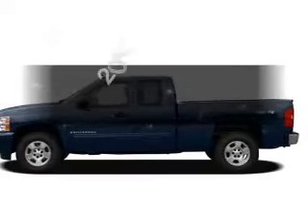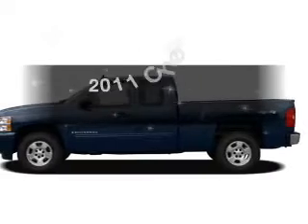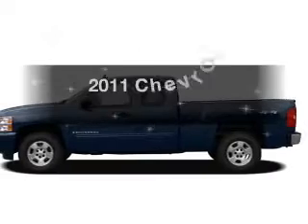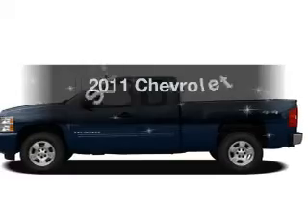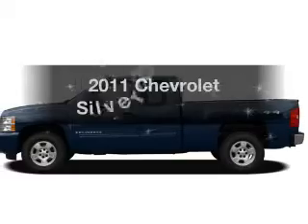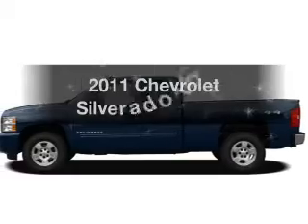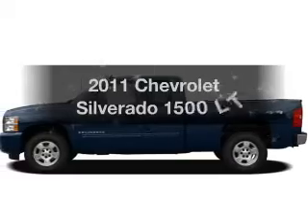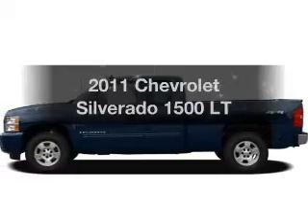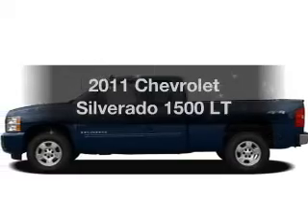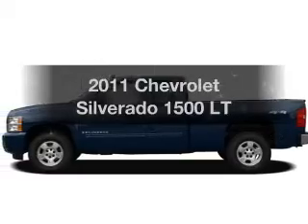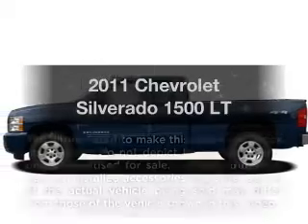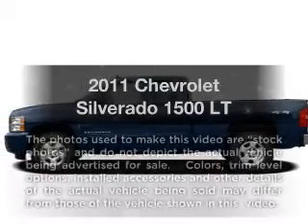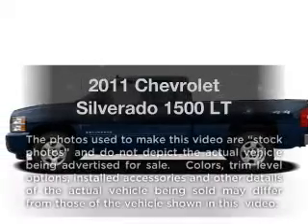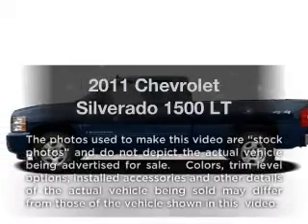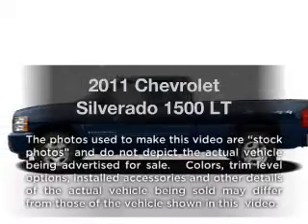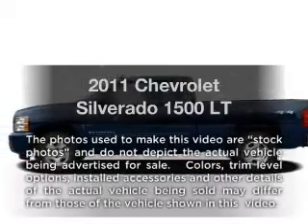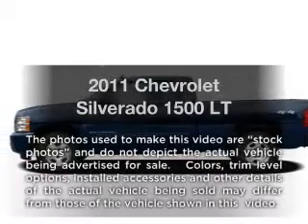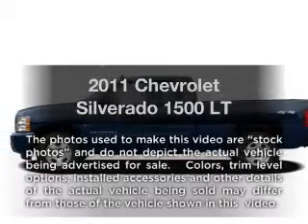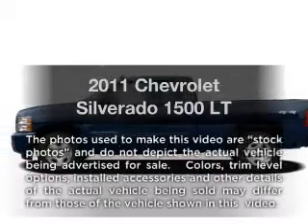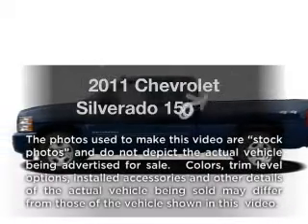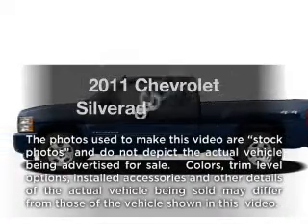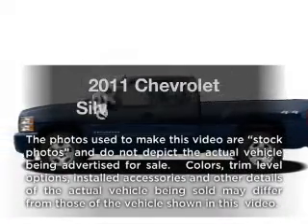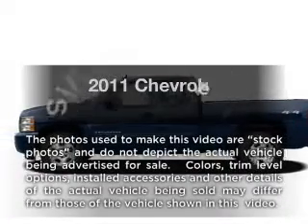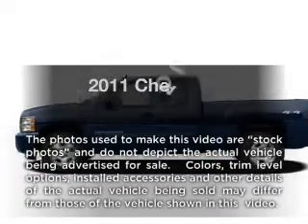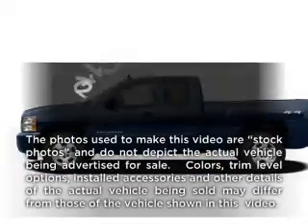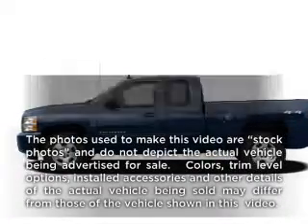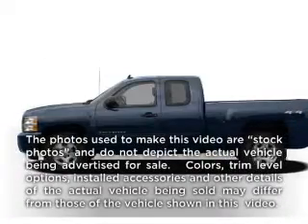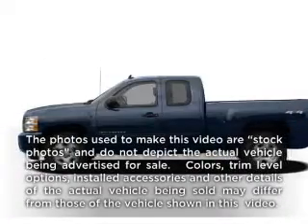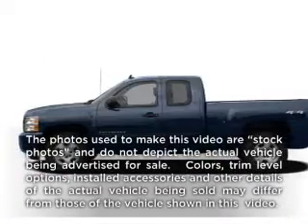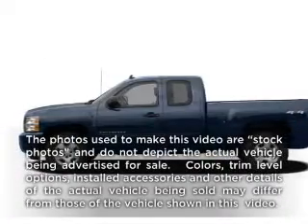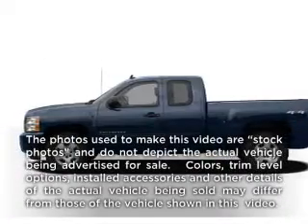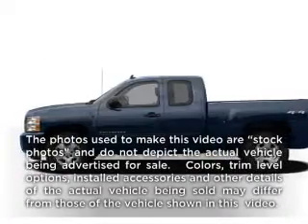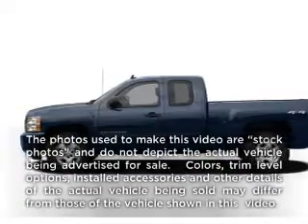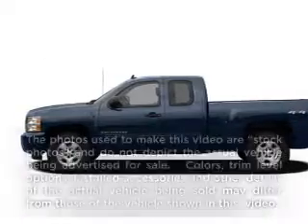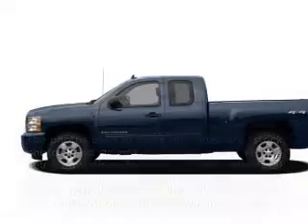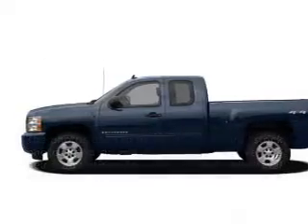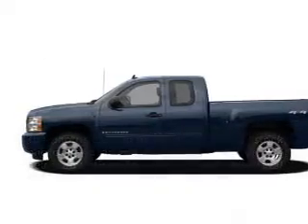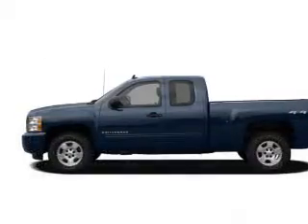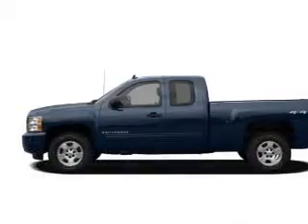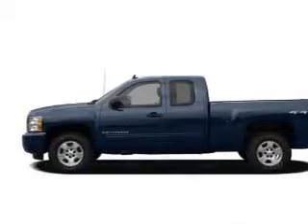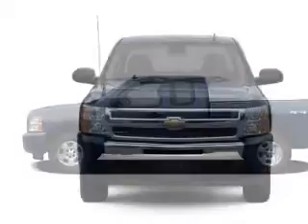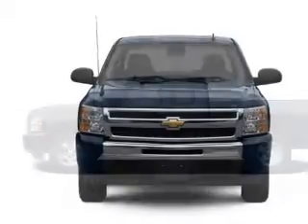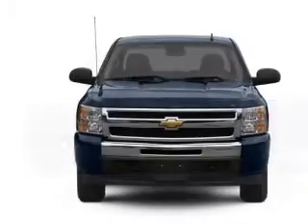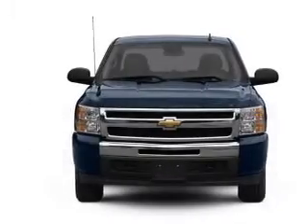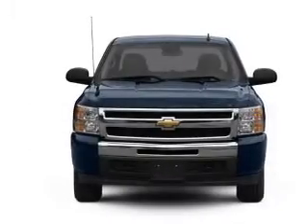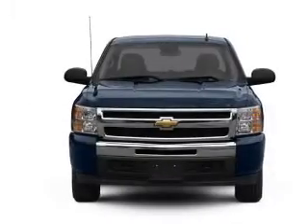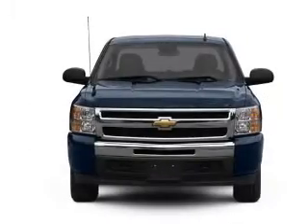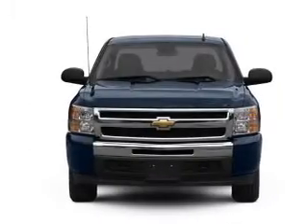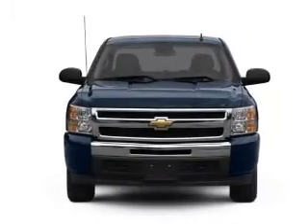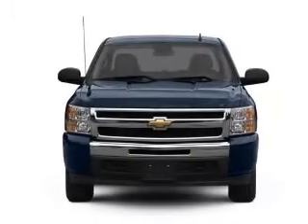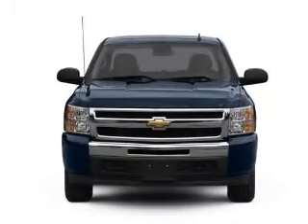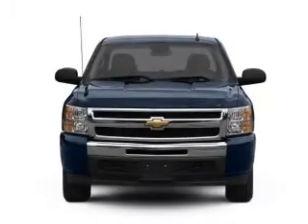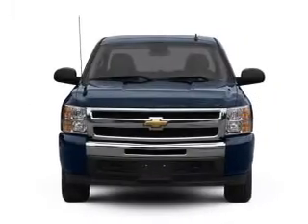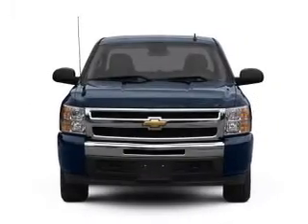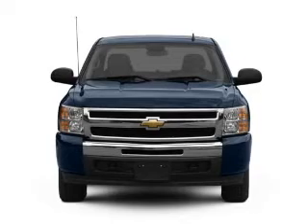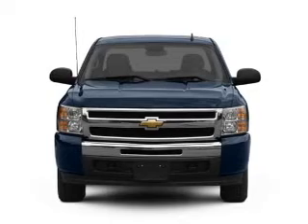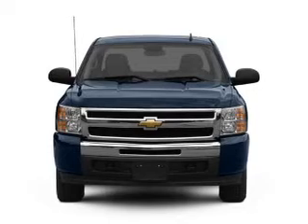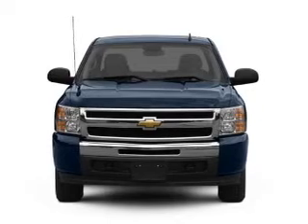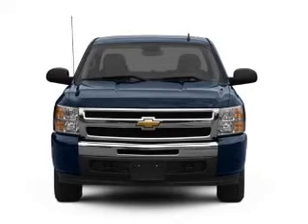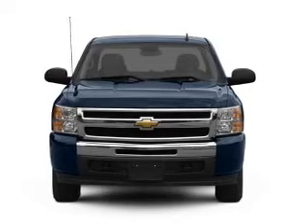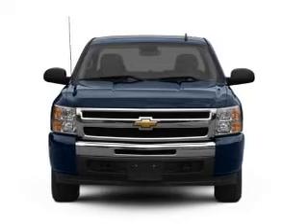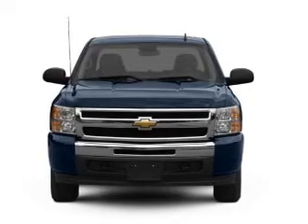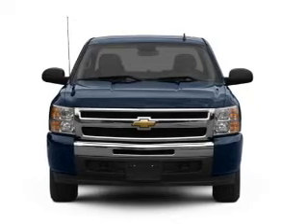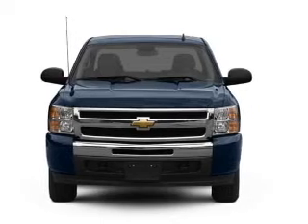Introducing the 2011 Chevrolet Silverado 1500. Everything you need under one roof with this great vehicle.